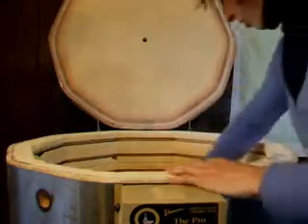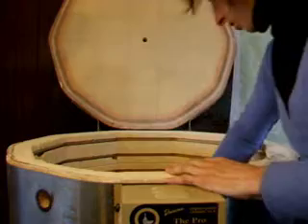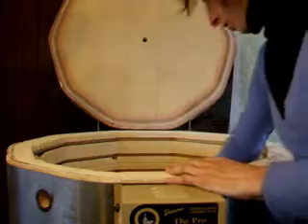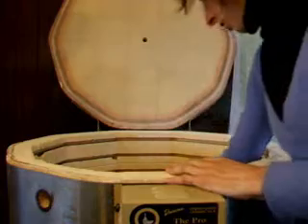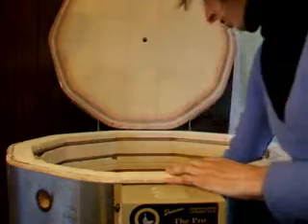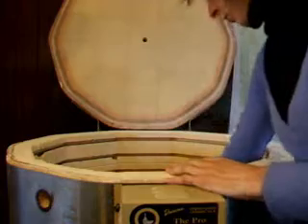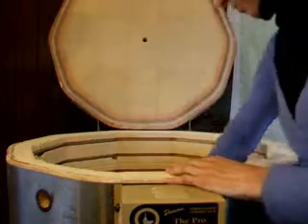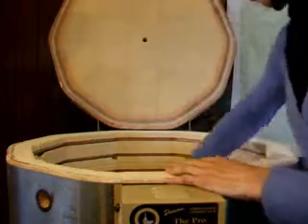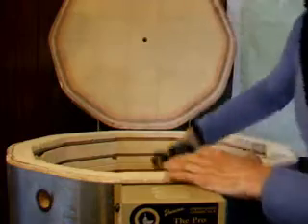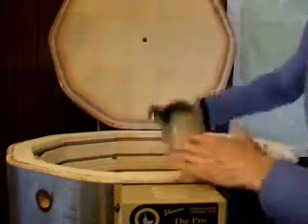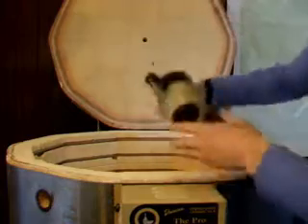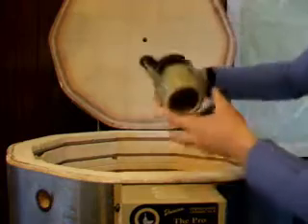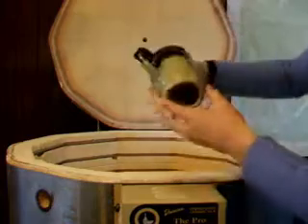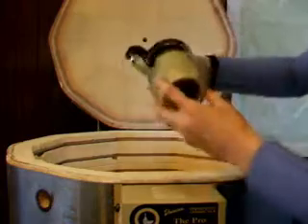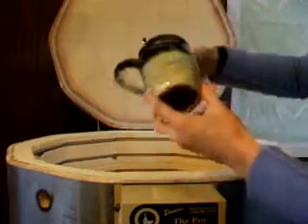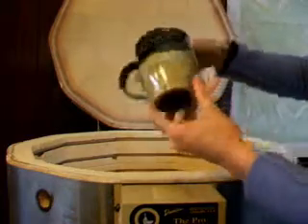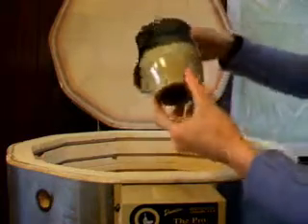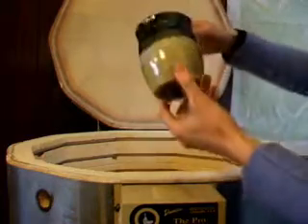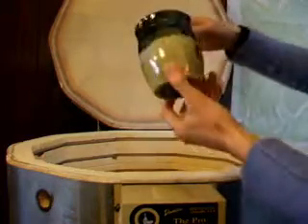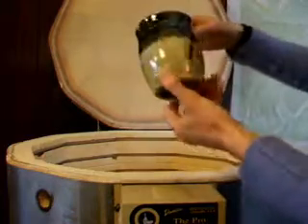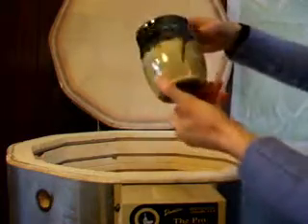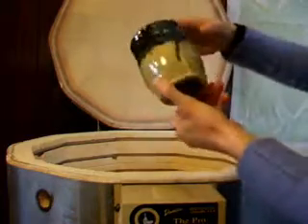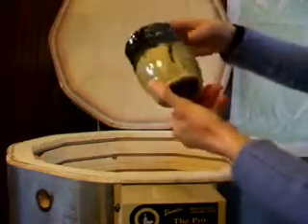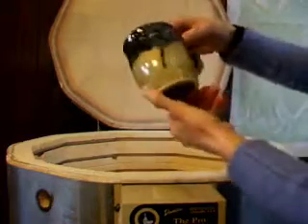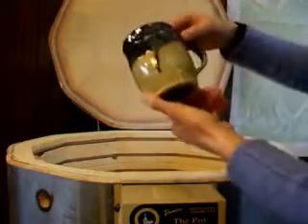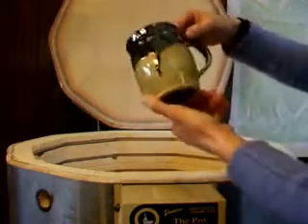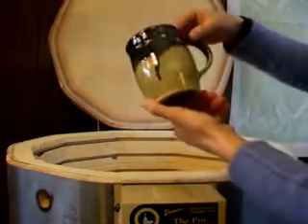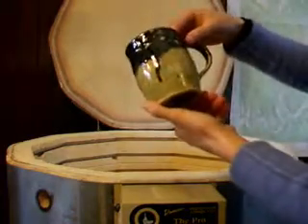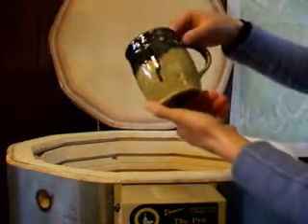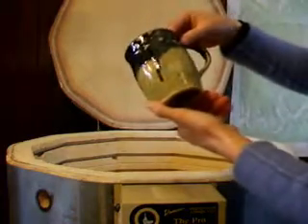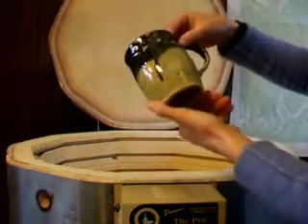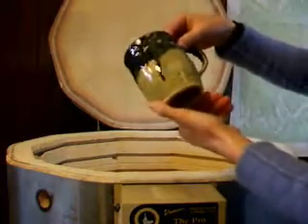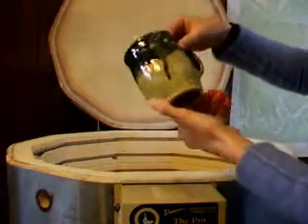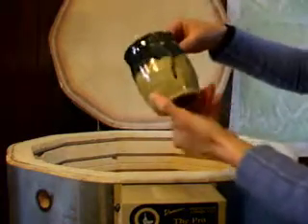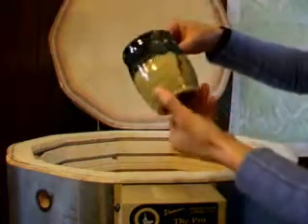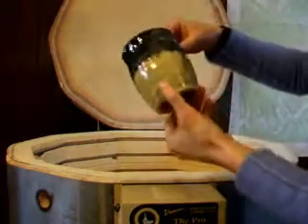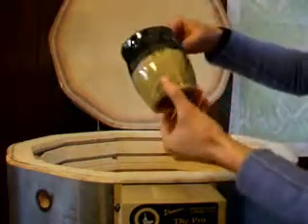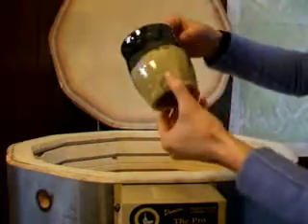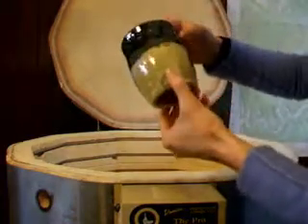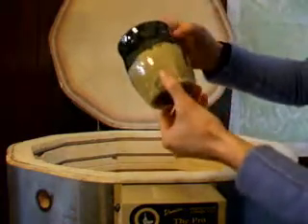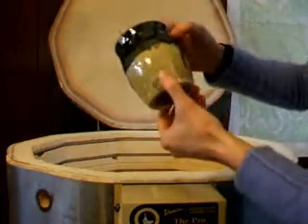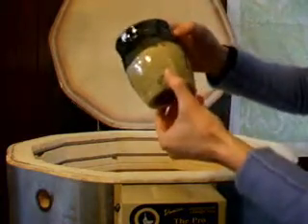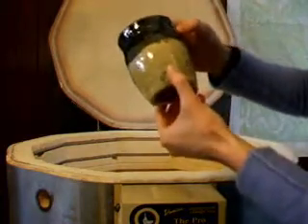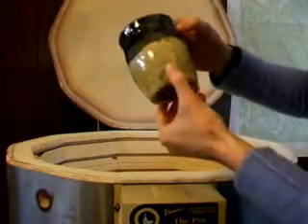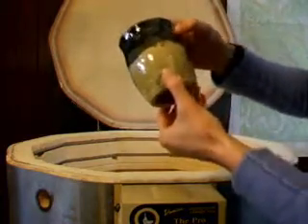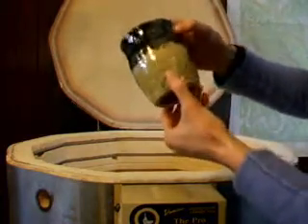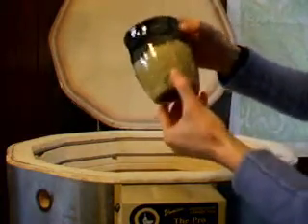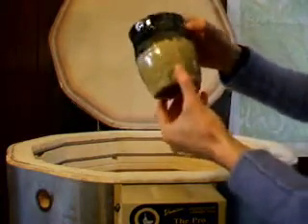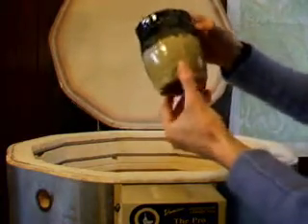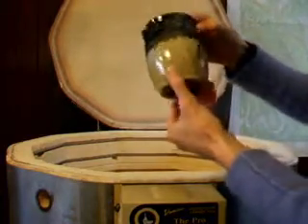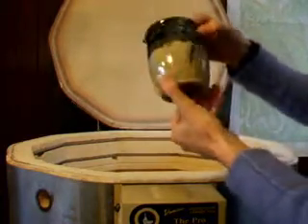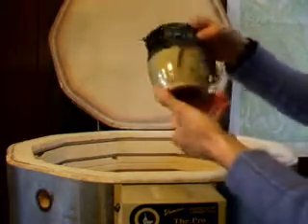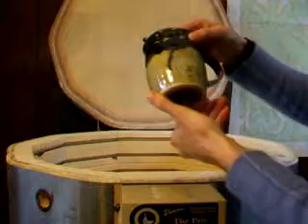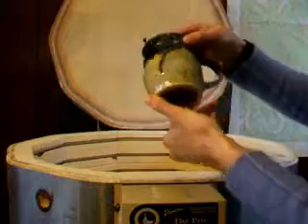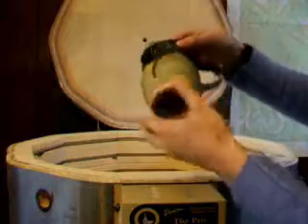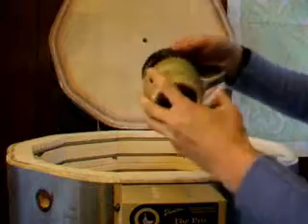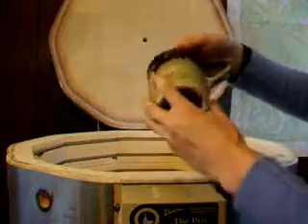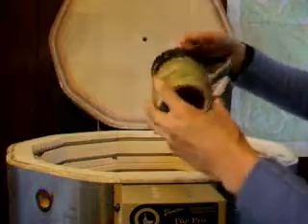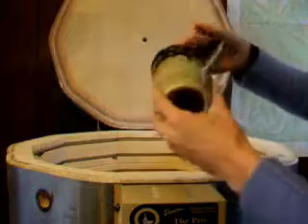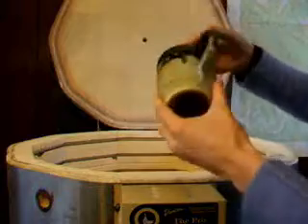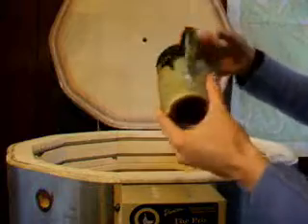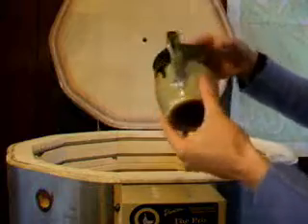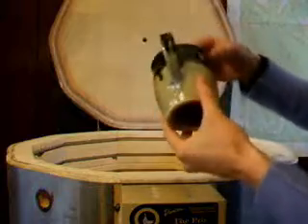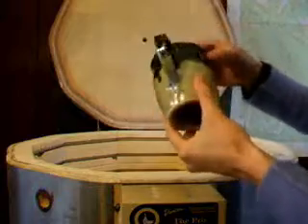And one more mug. That one really had some flaking problems.